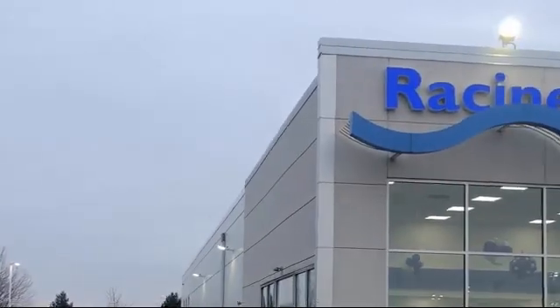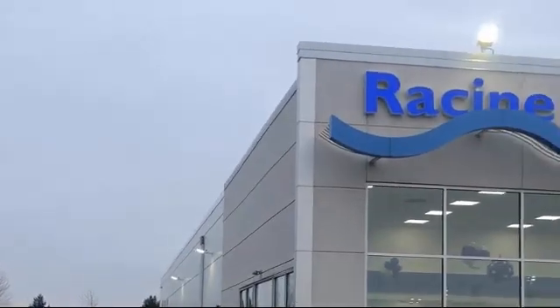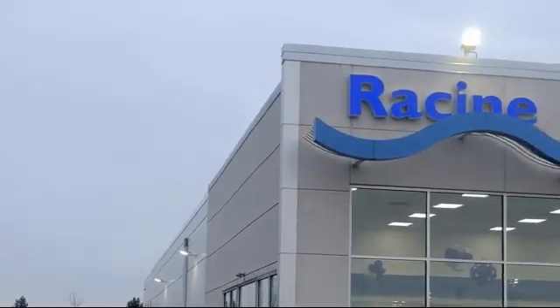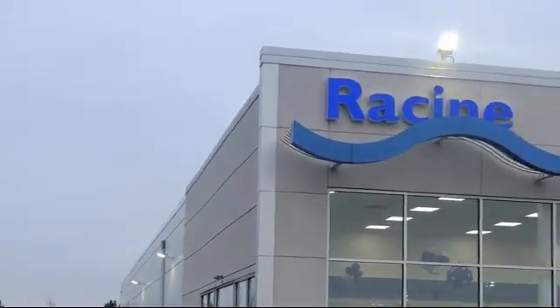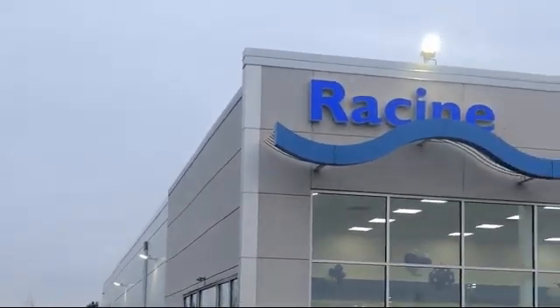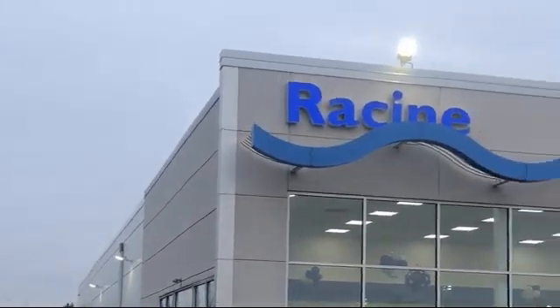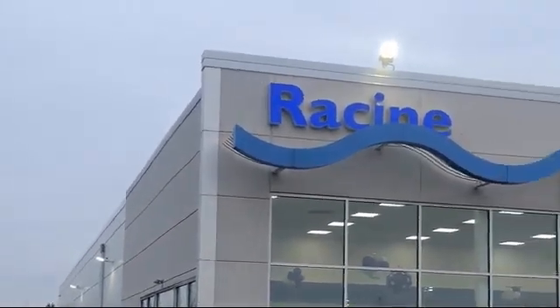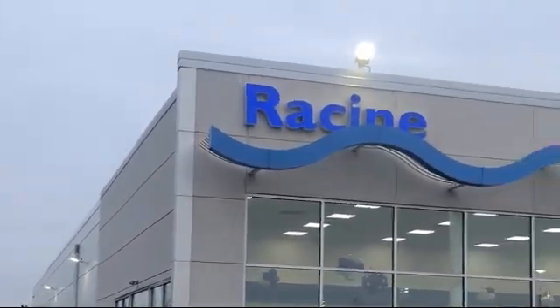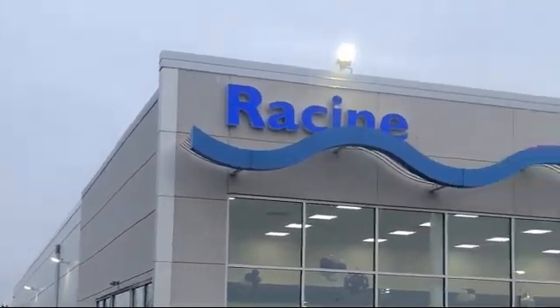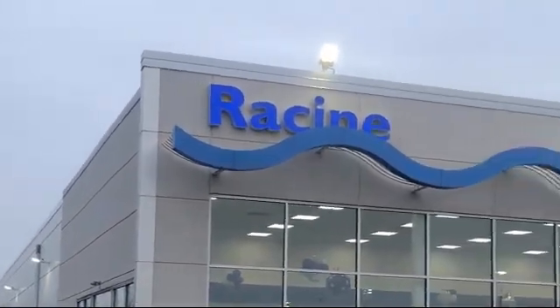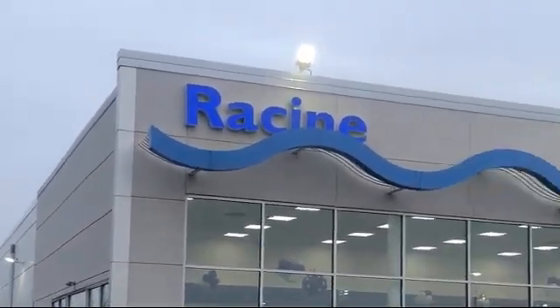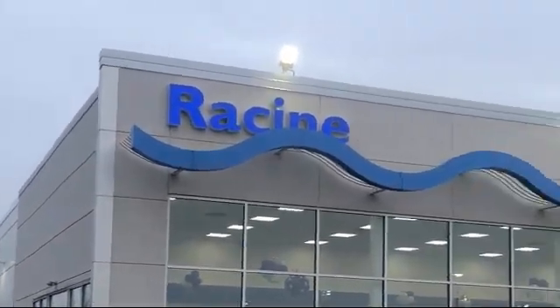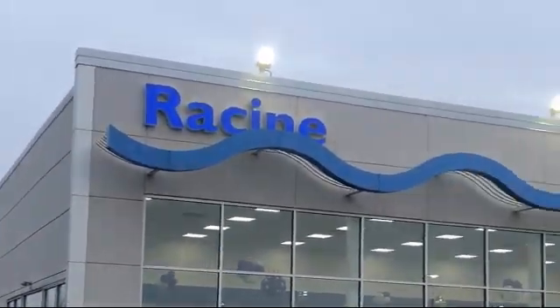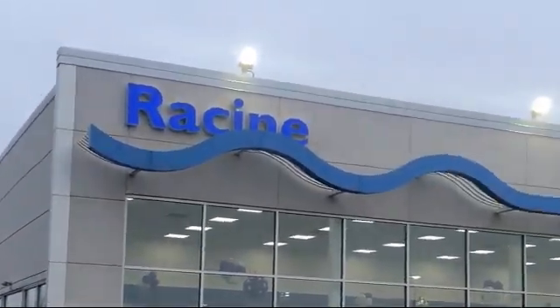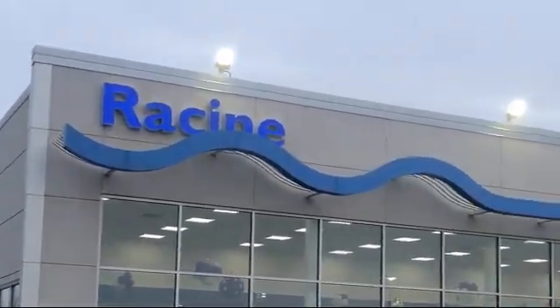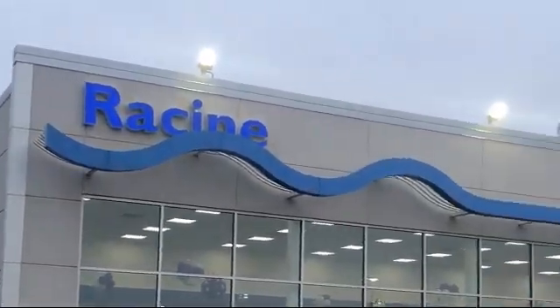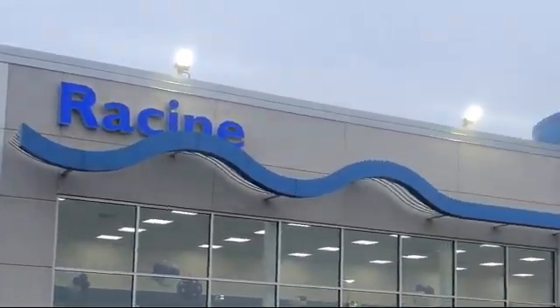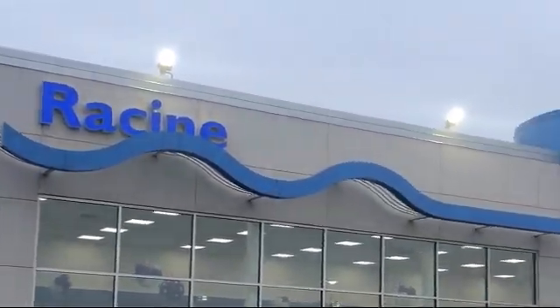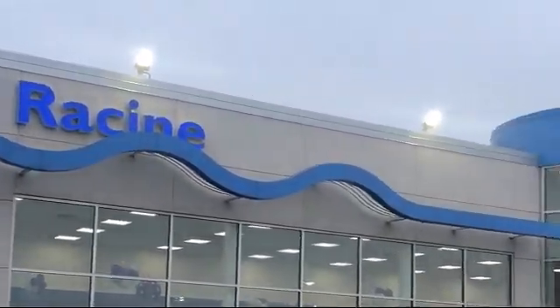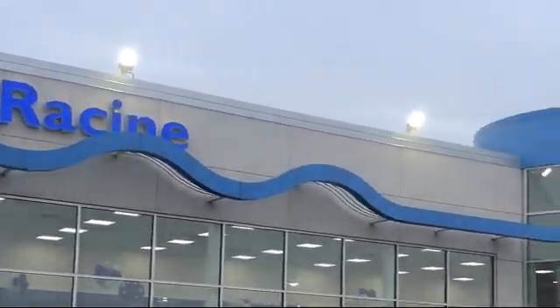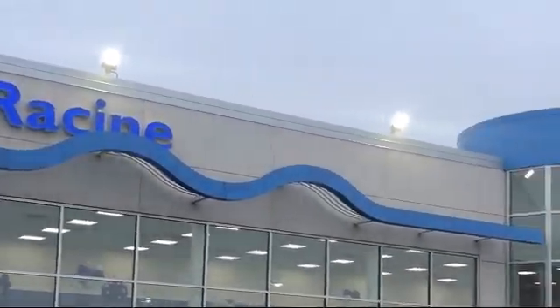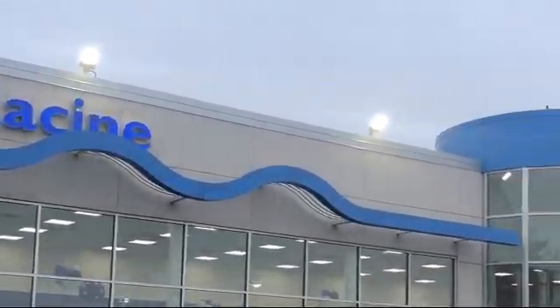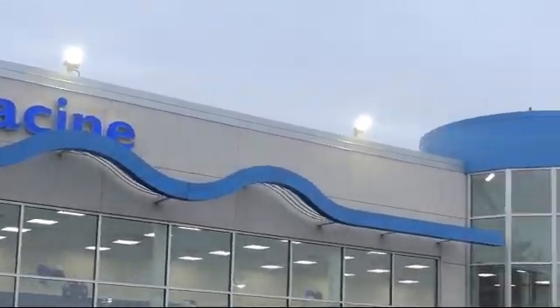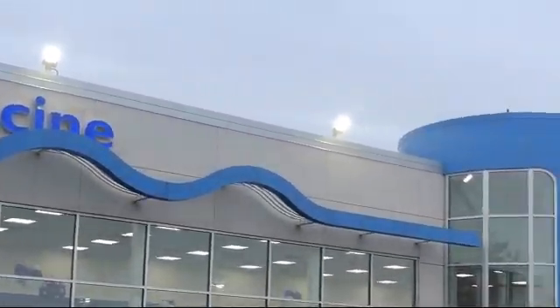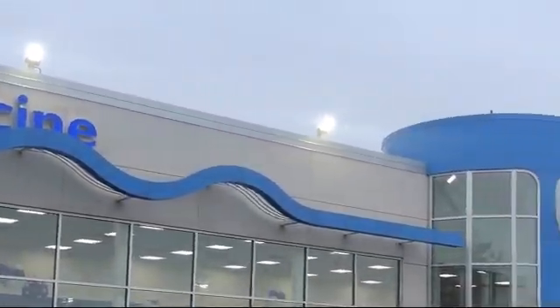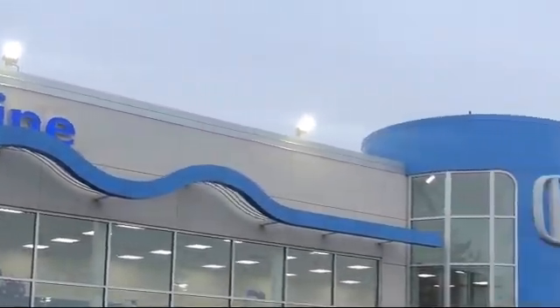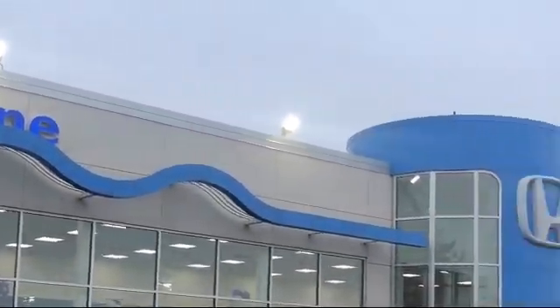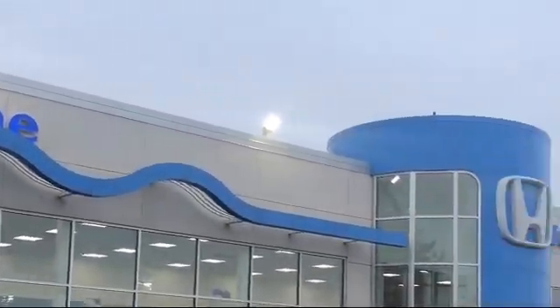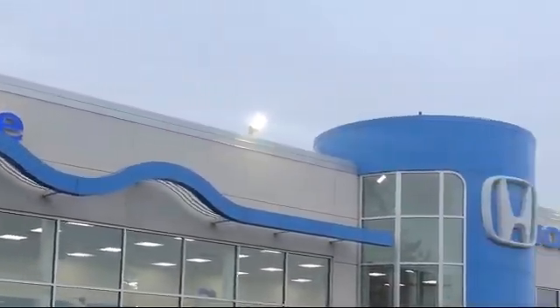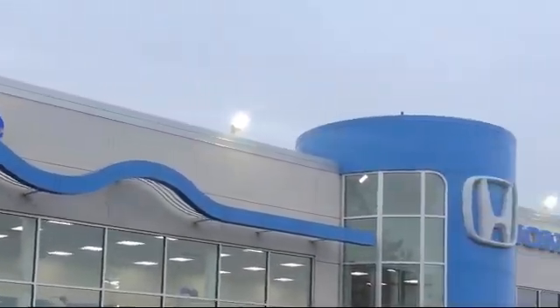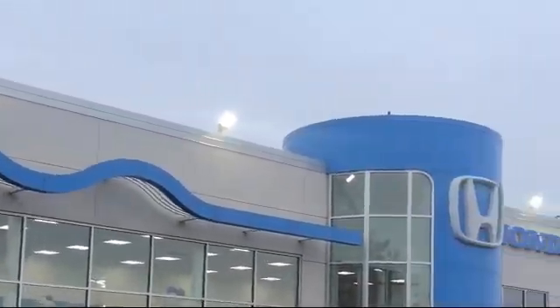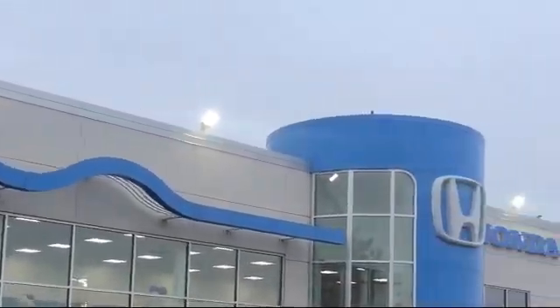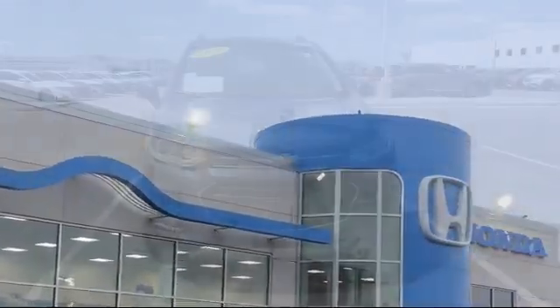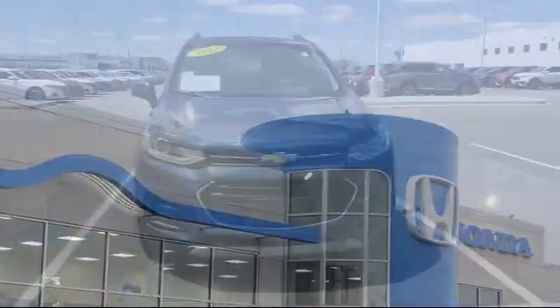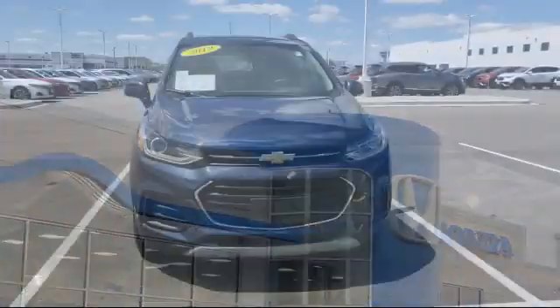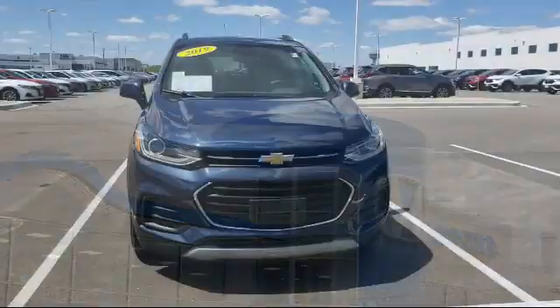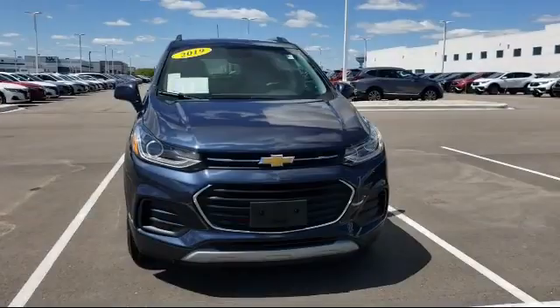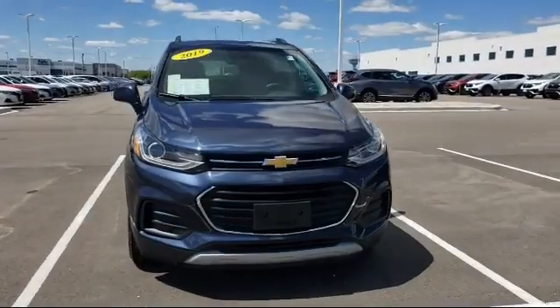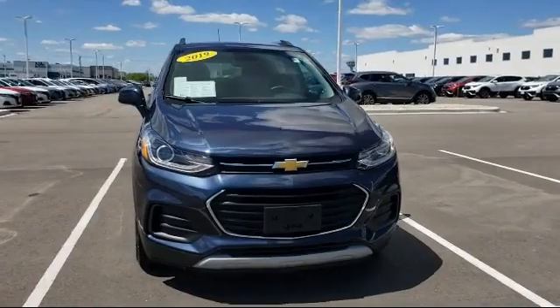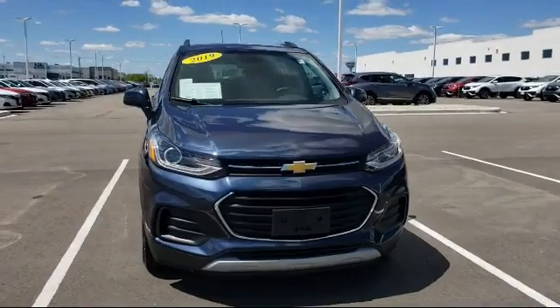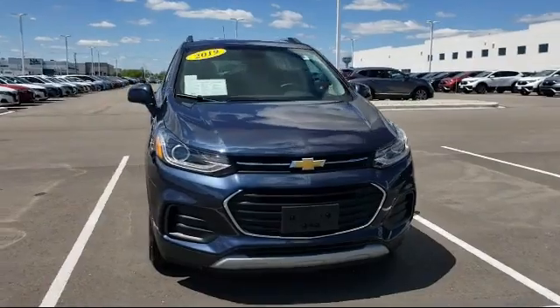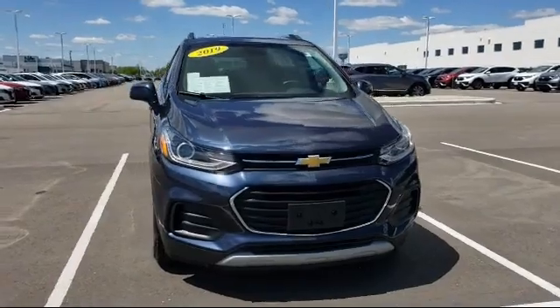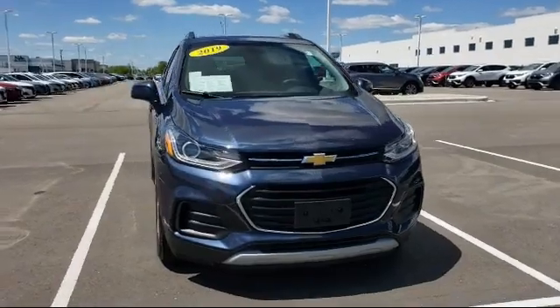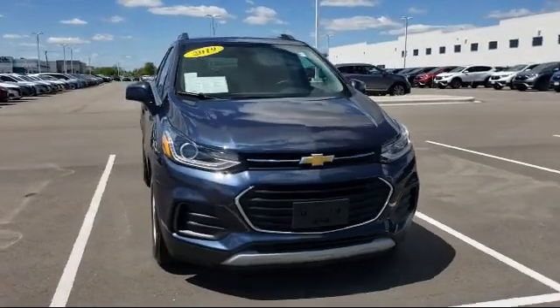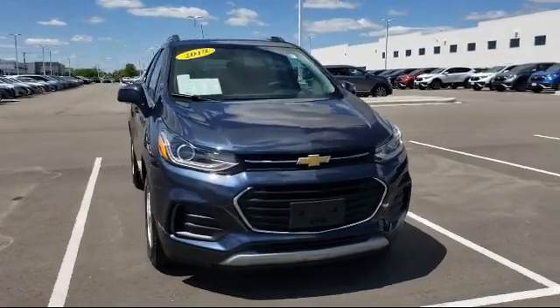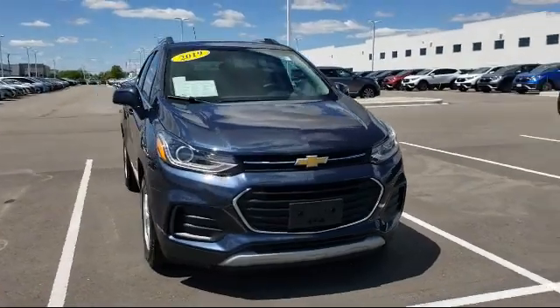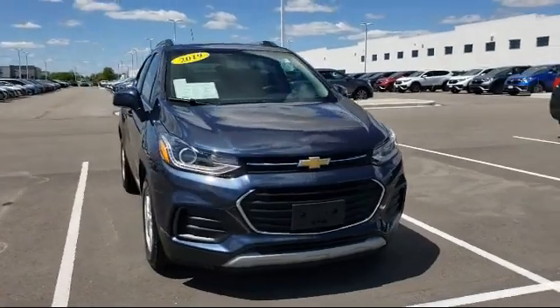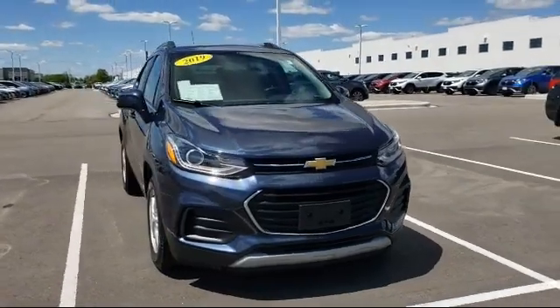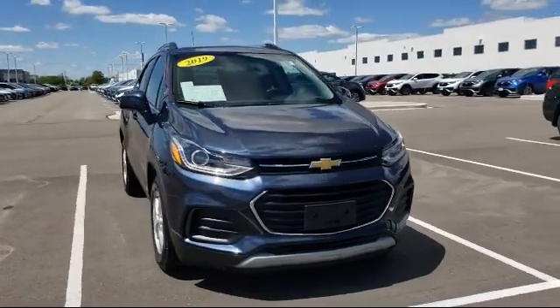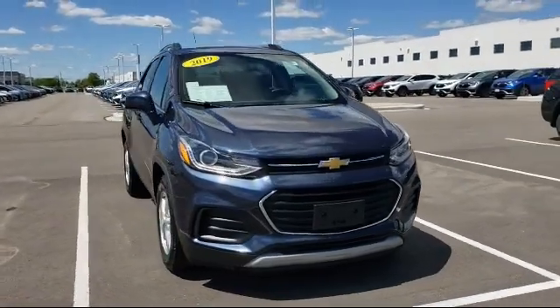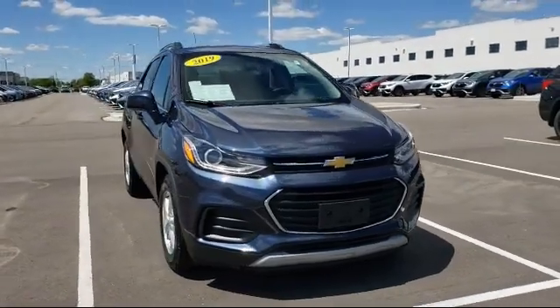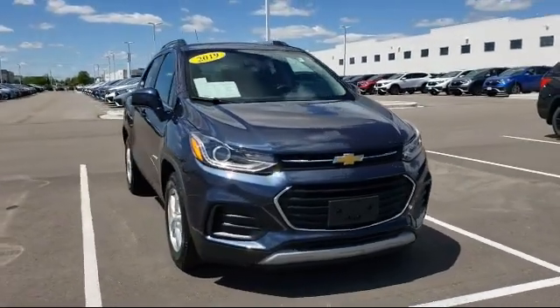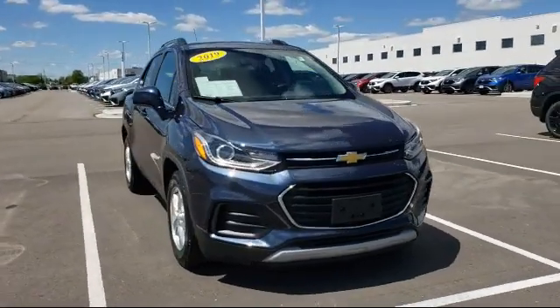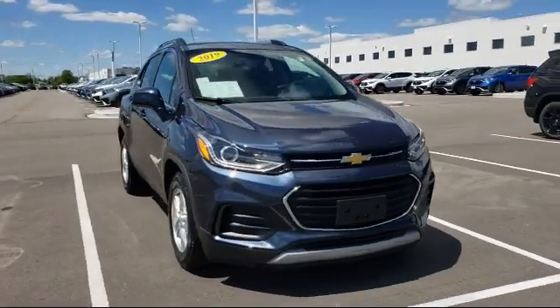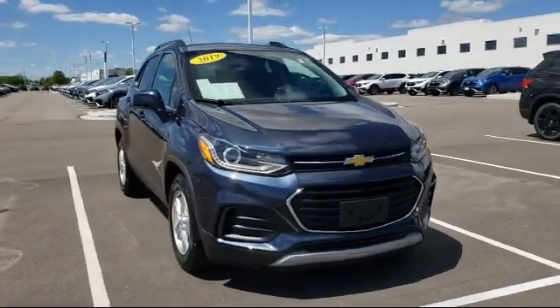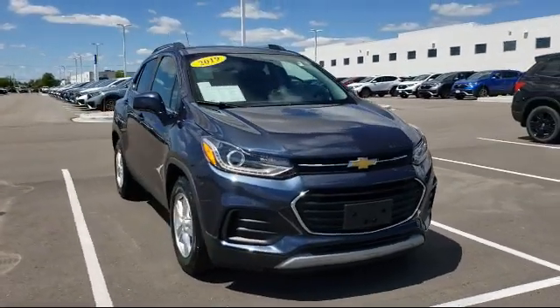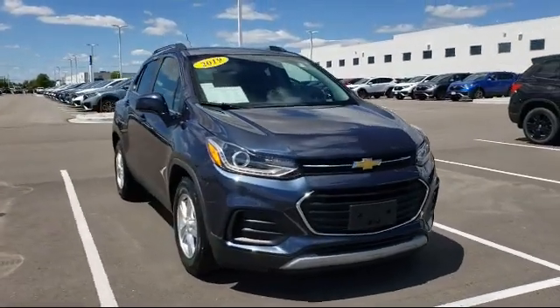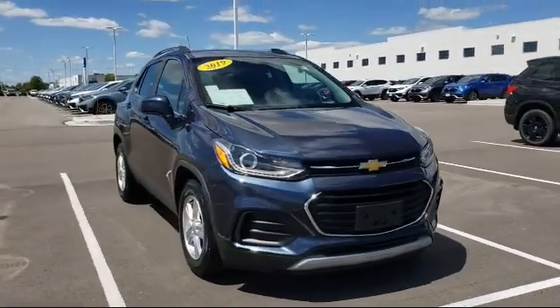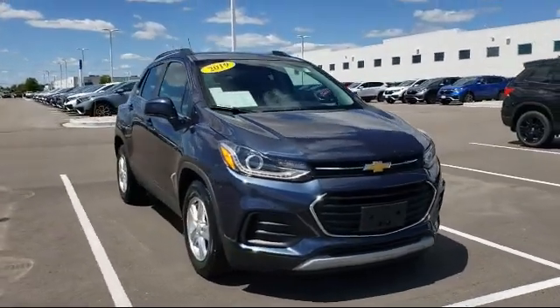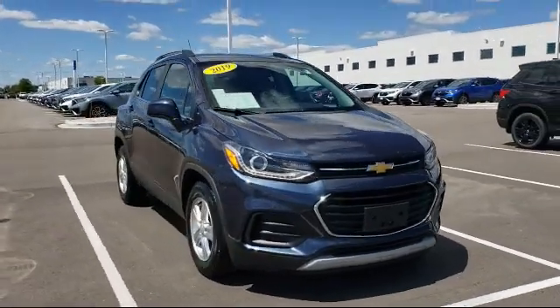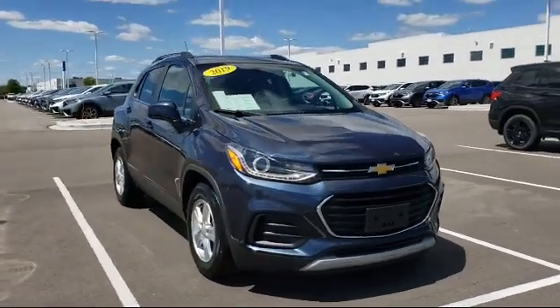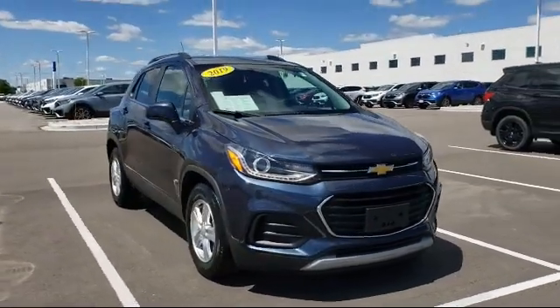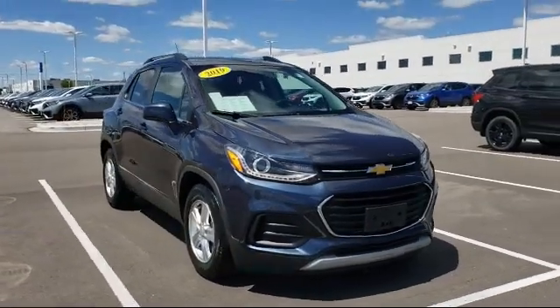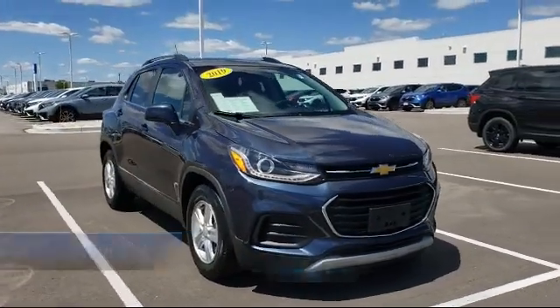Welcome to Racine Honda, your premier destination for purchasing a vehicle. Here's a look at another one of our great vehicles in inventory.